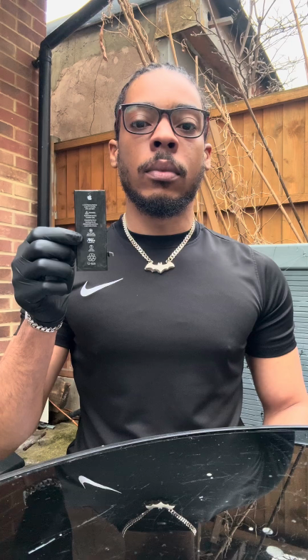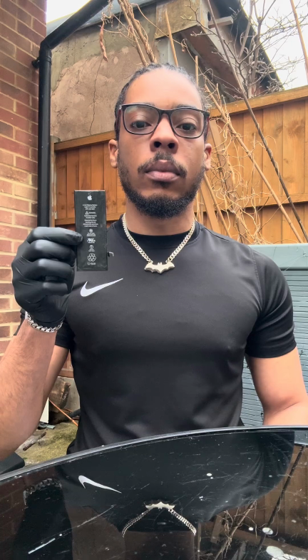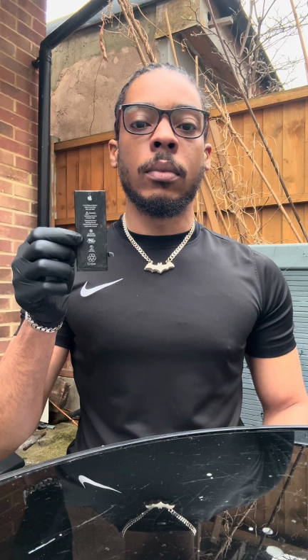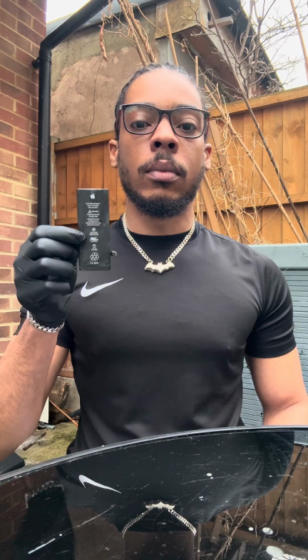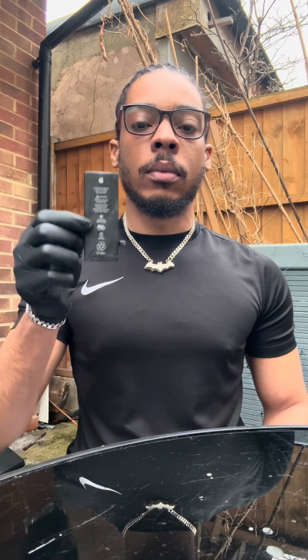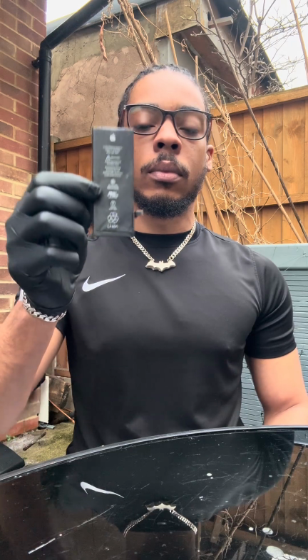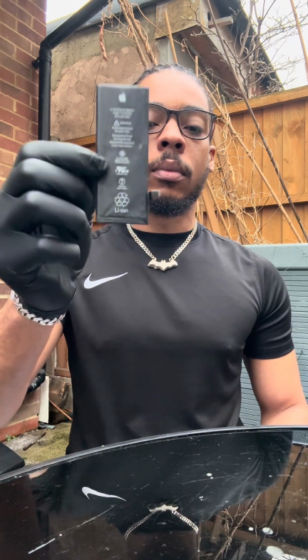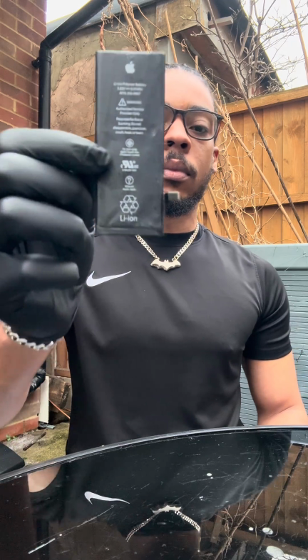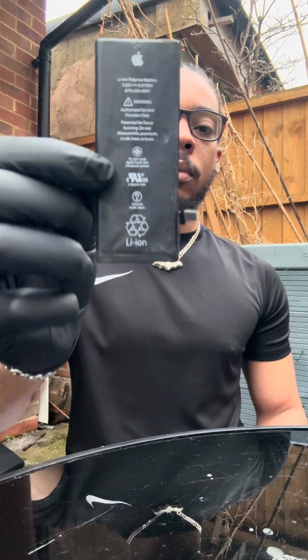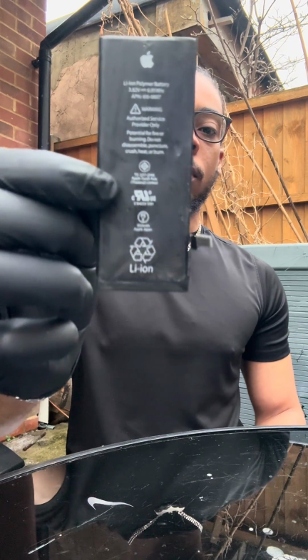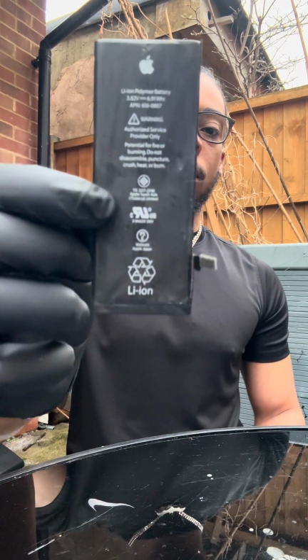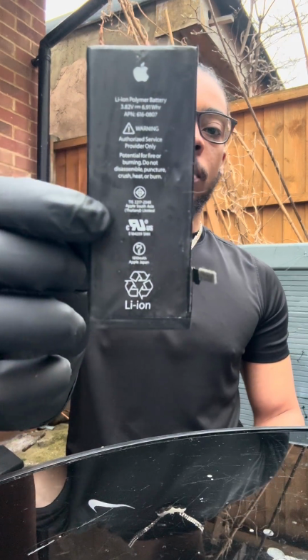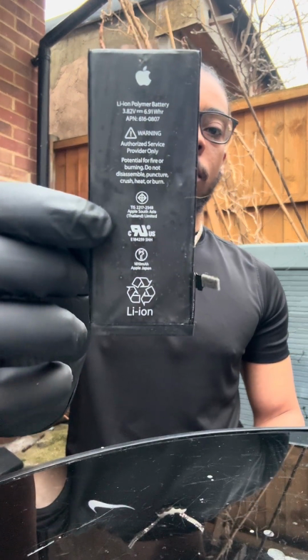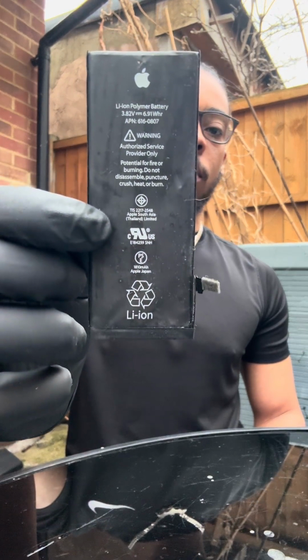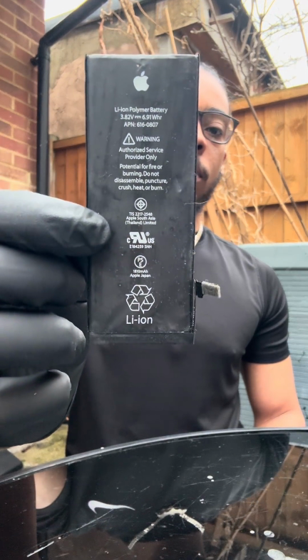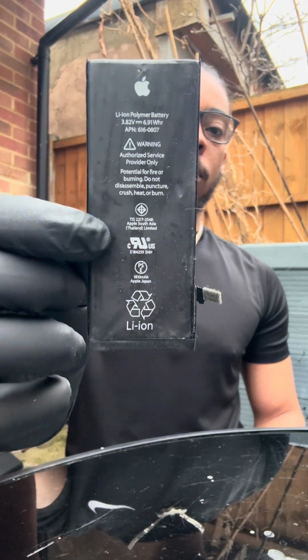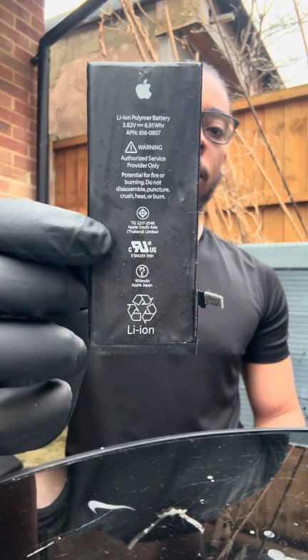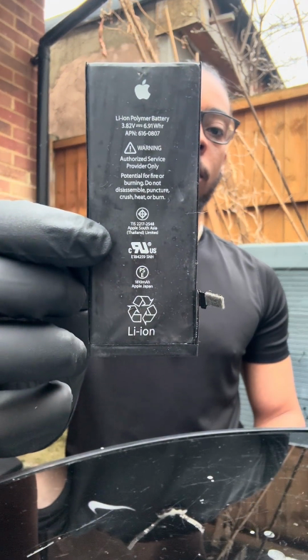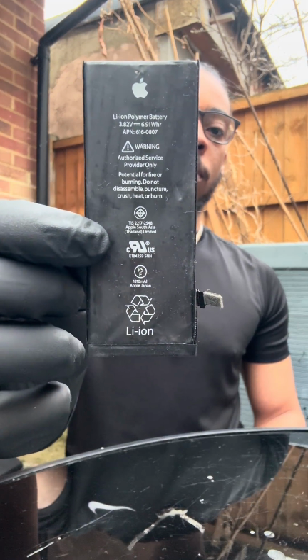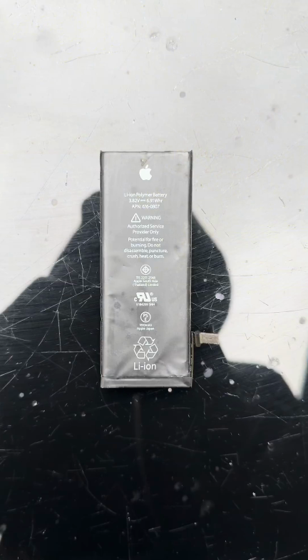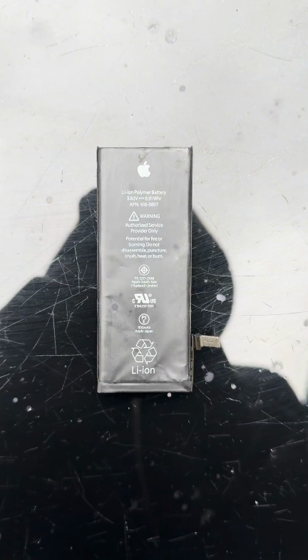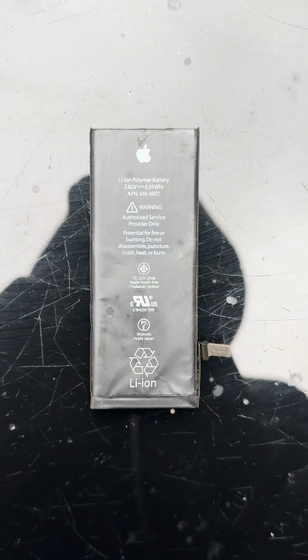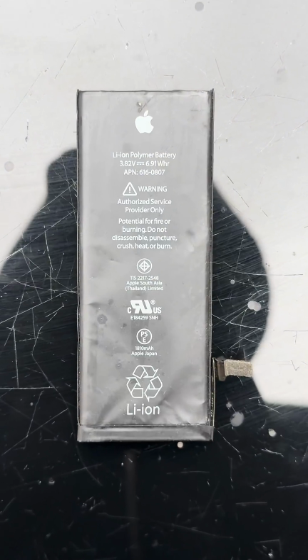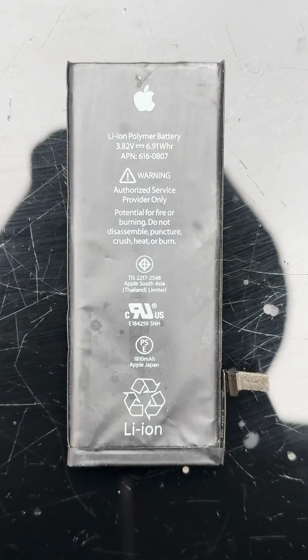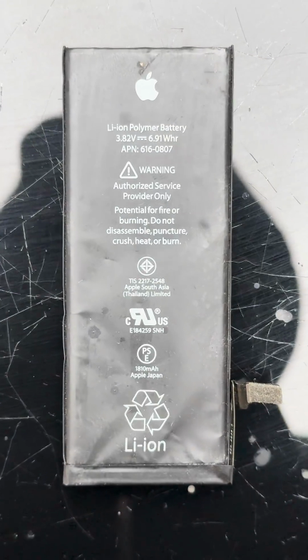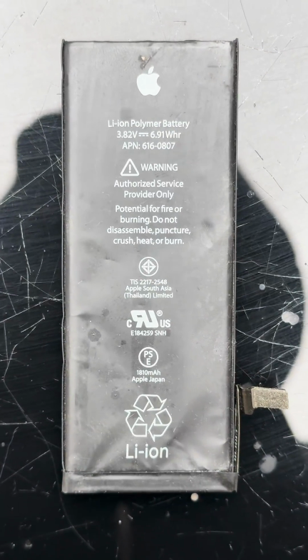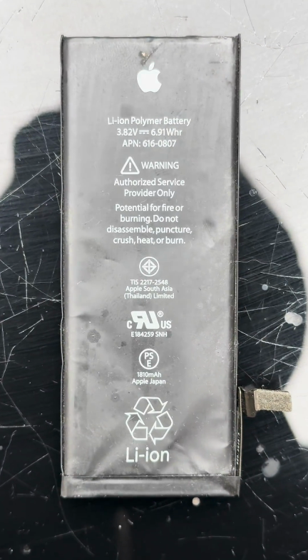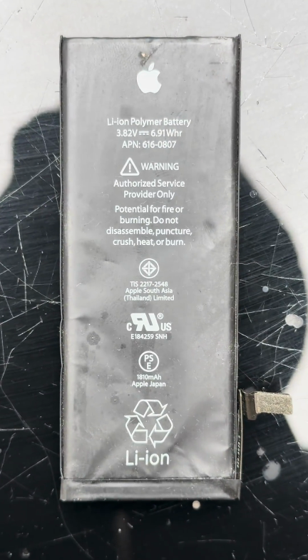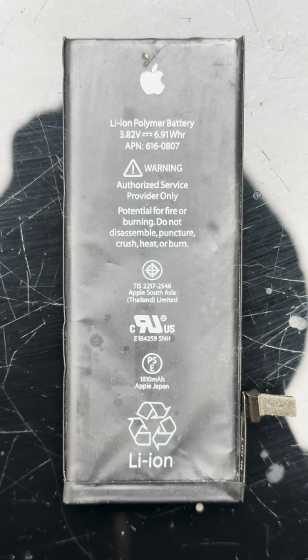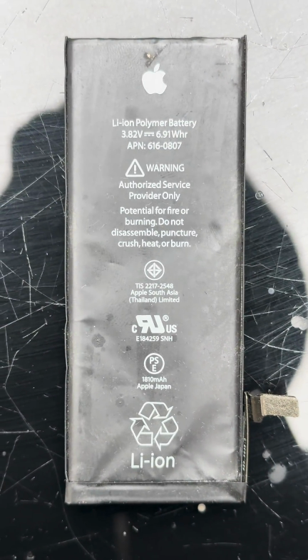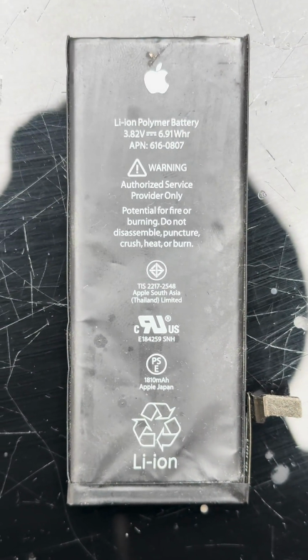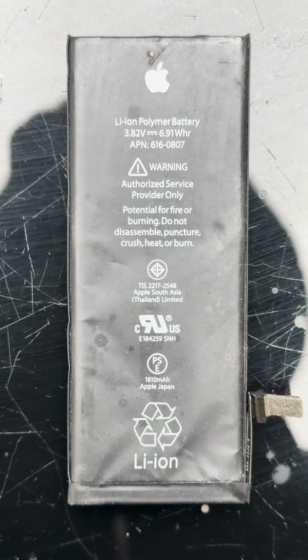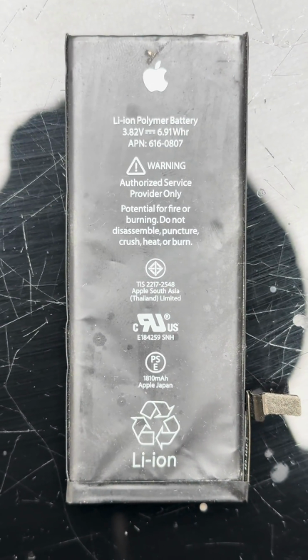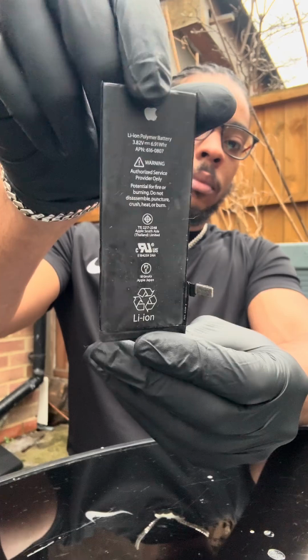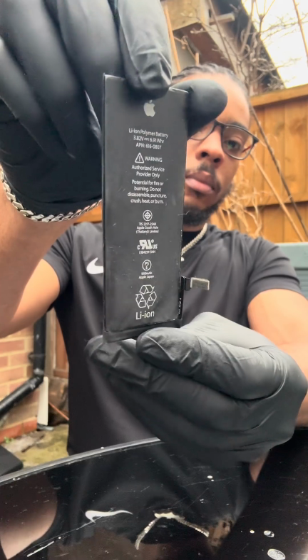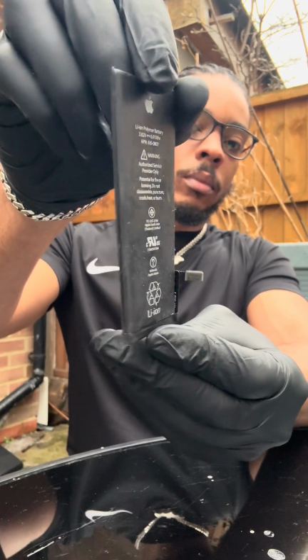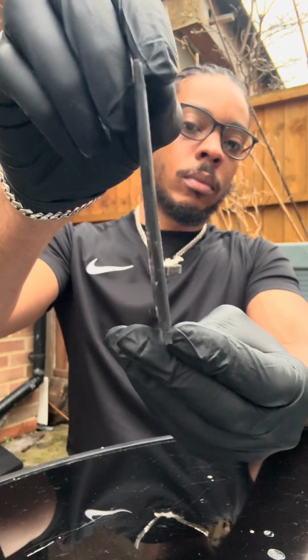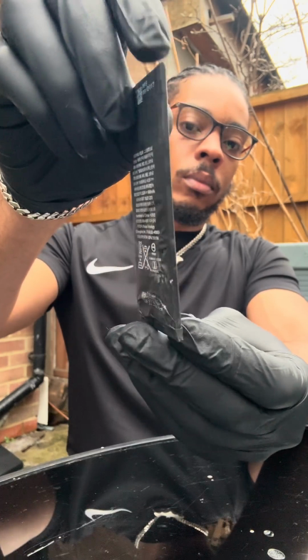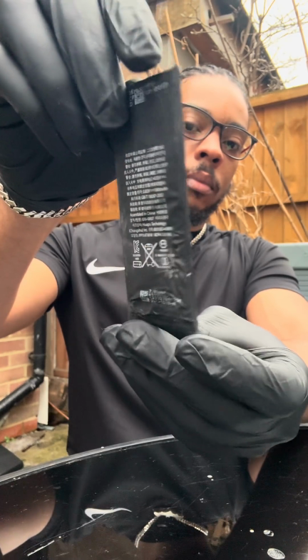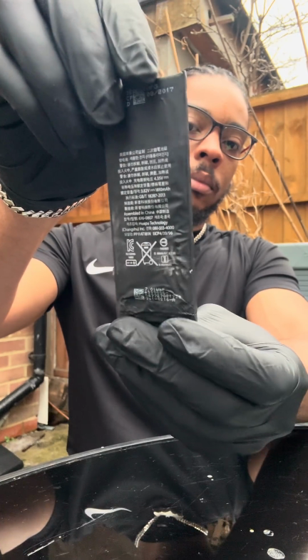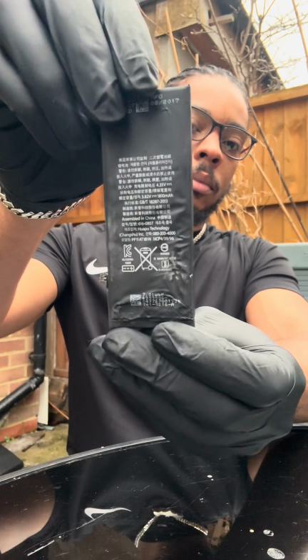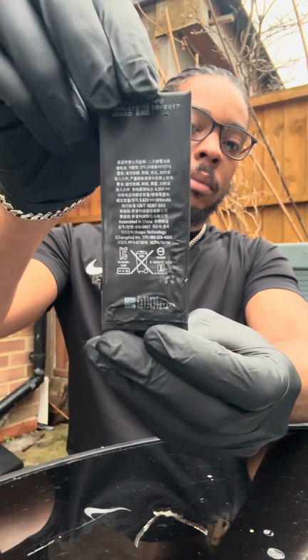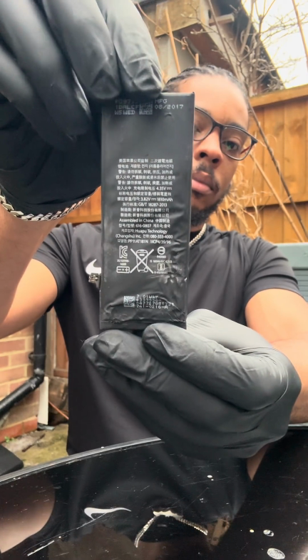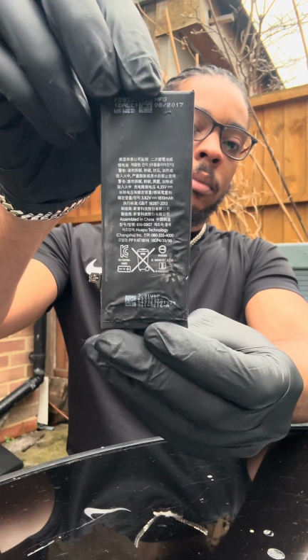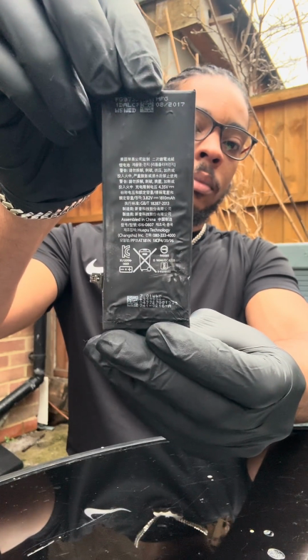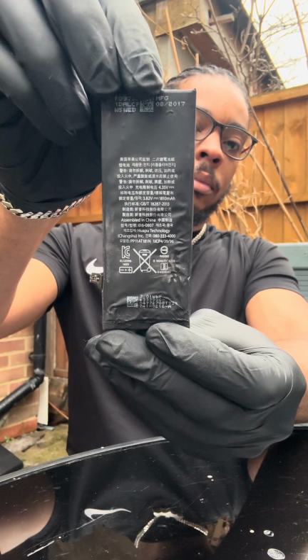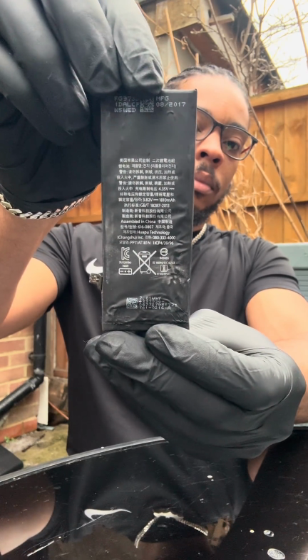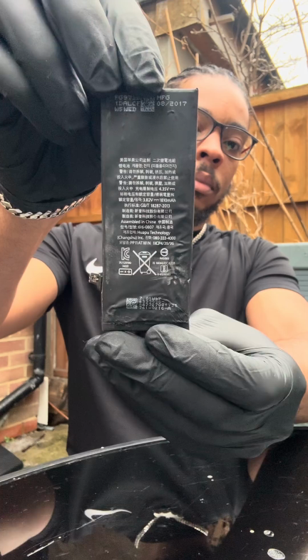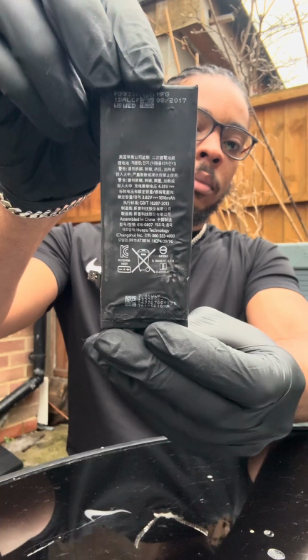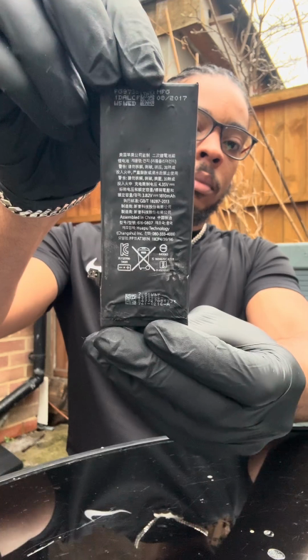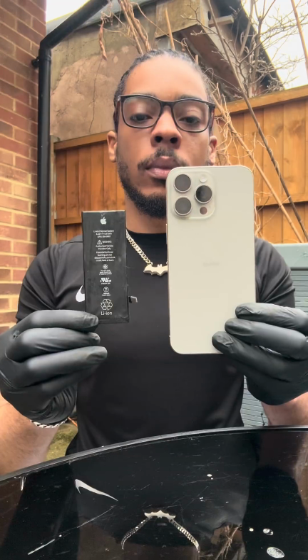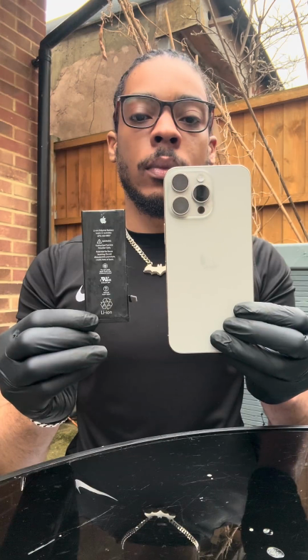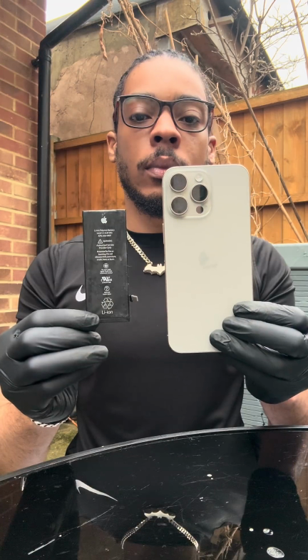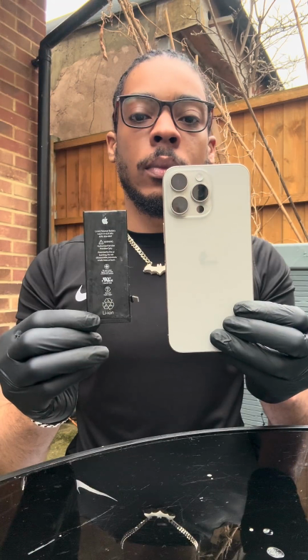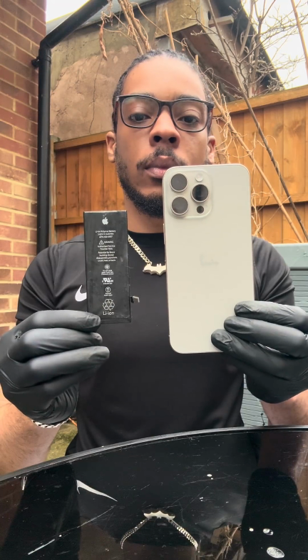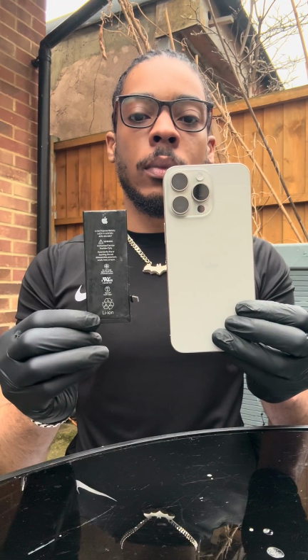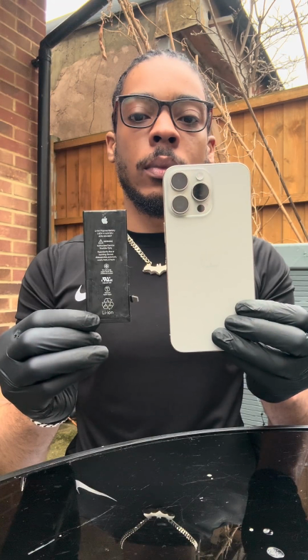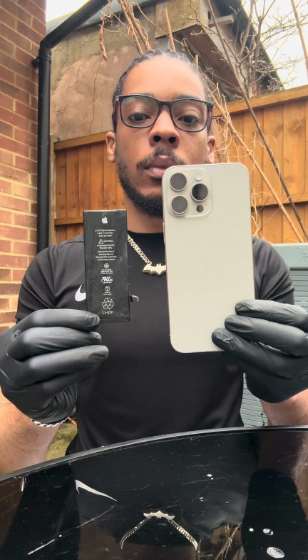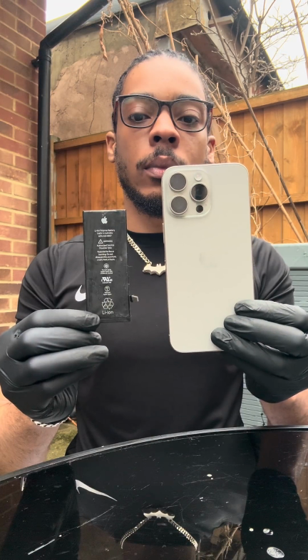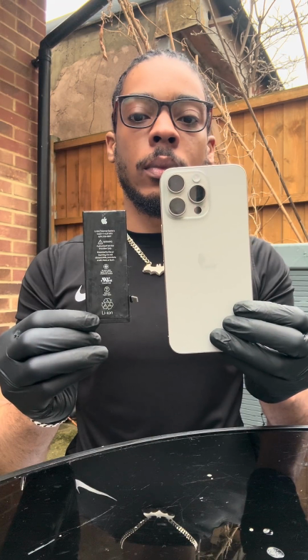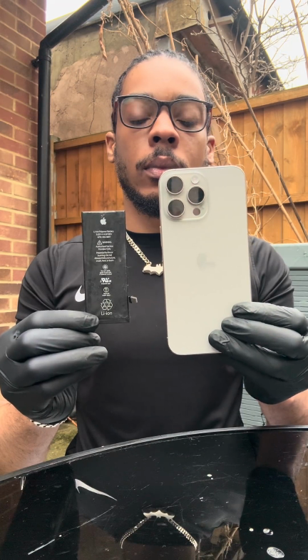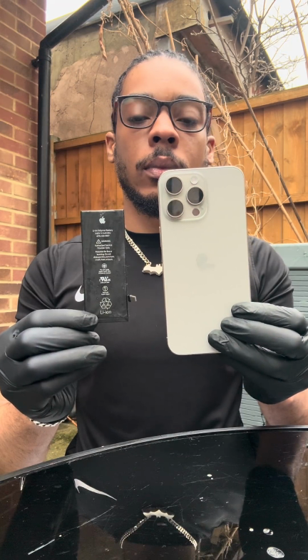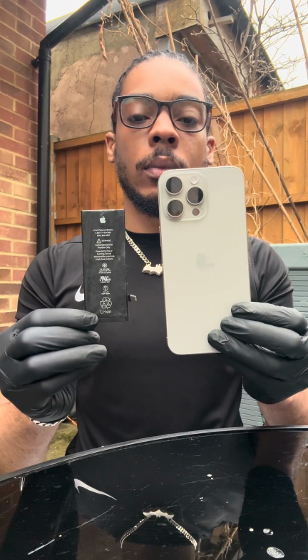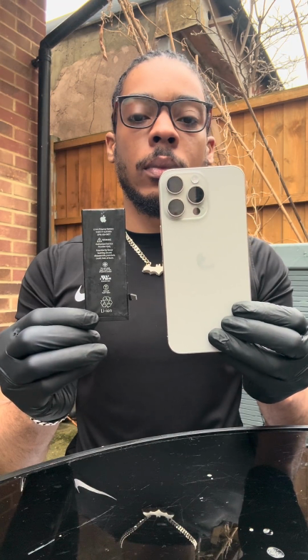This is an iPhone battery. Sometimes they explode during charging, and we're going to open it up and discover the cause of this.